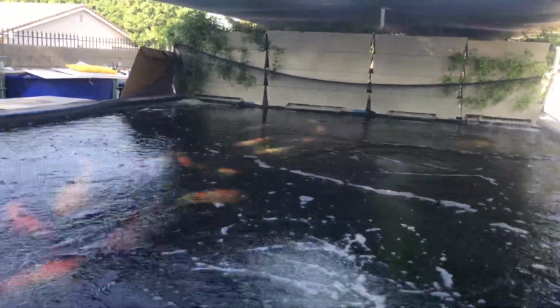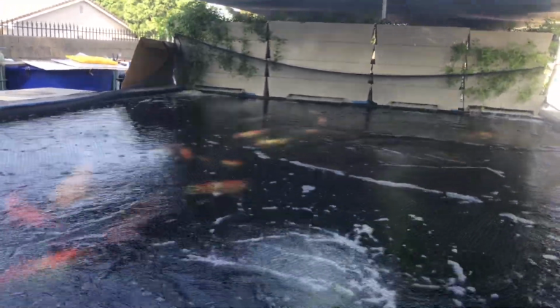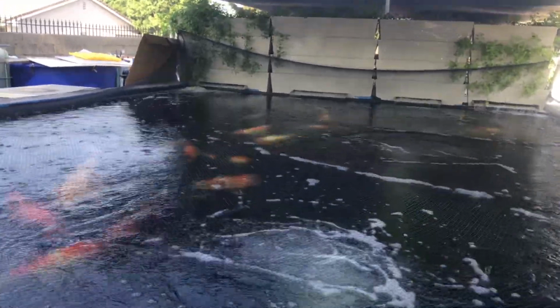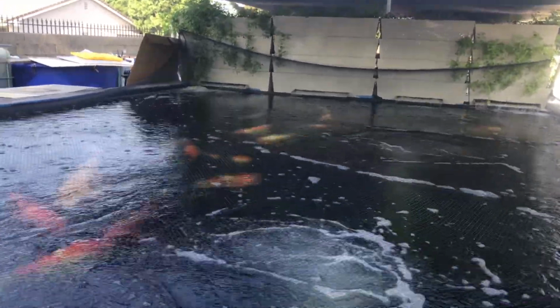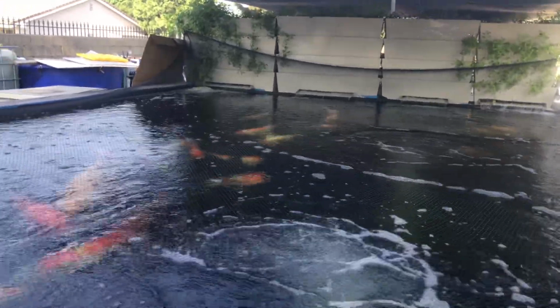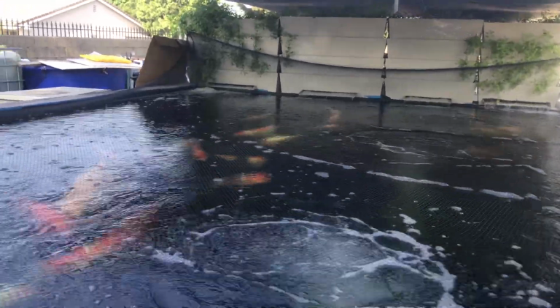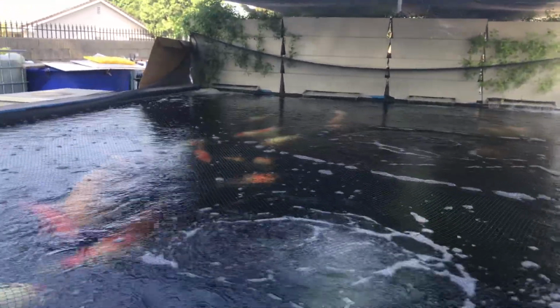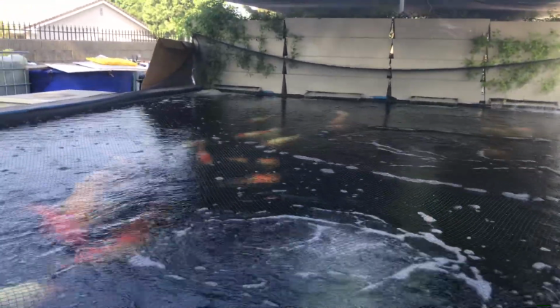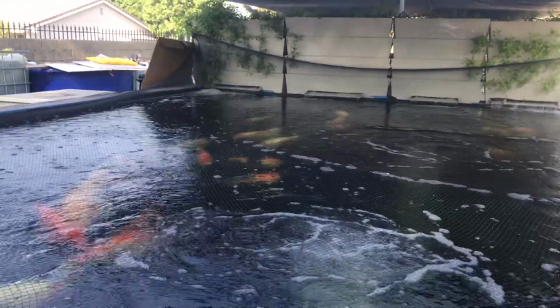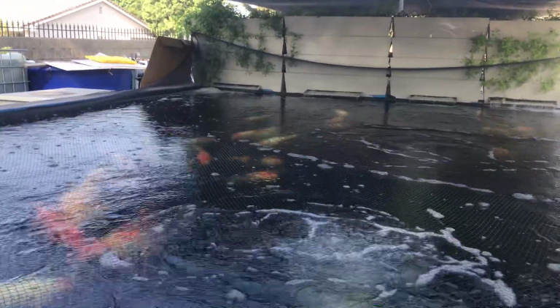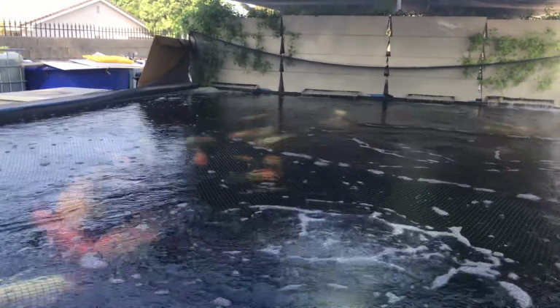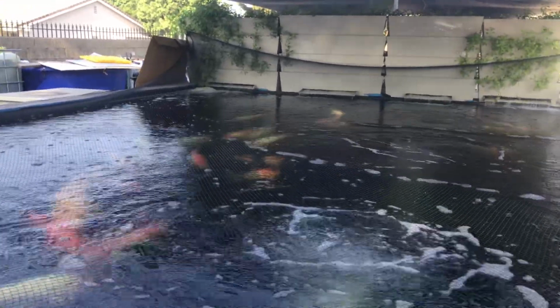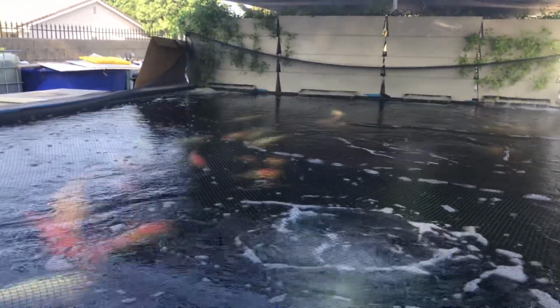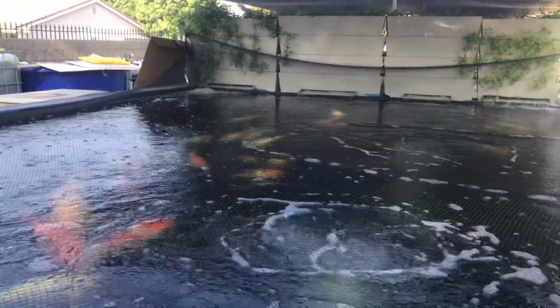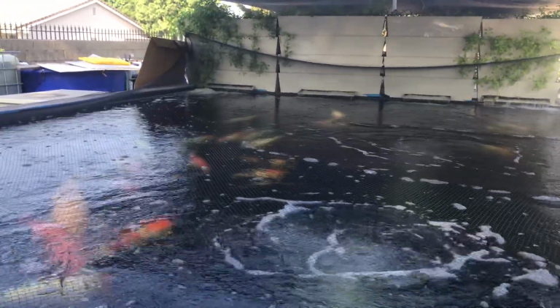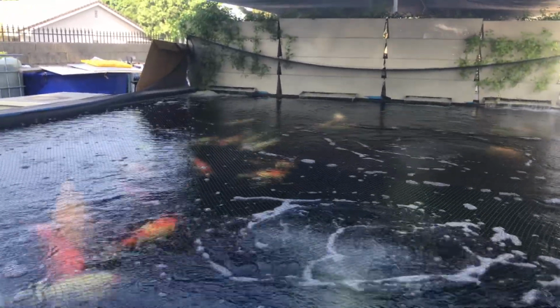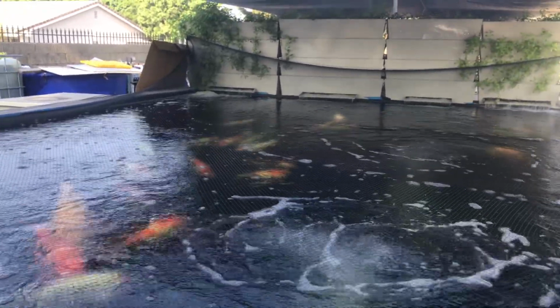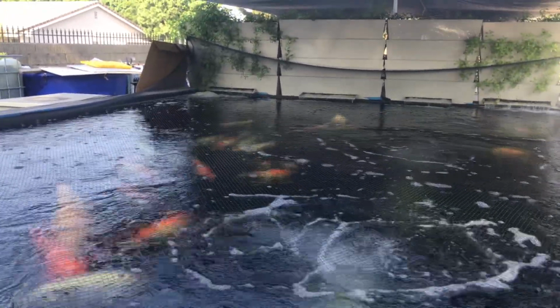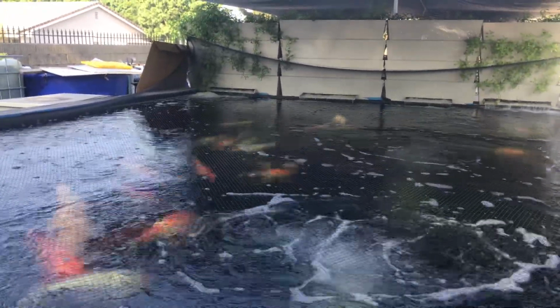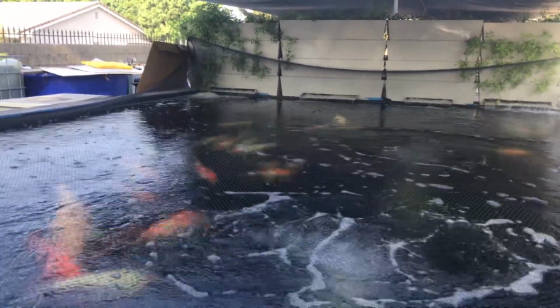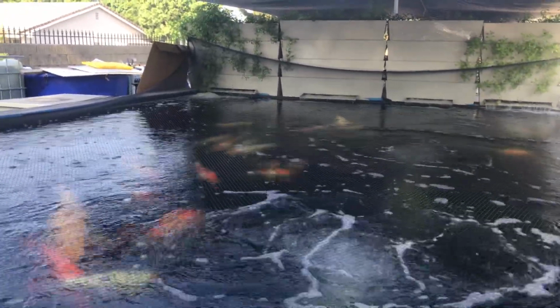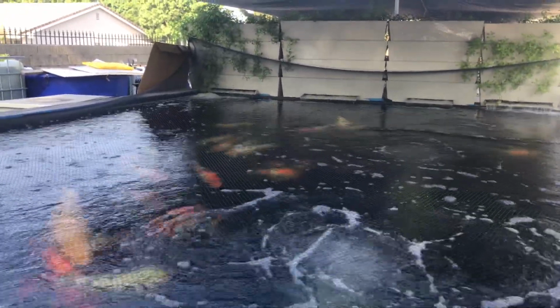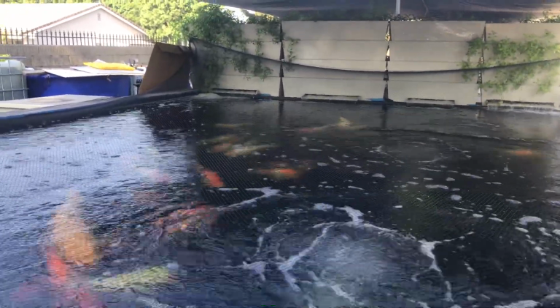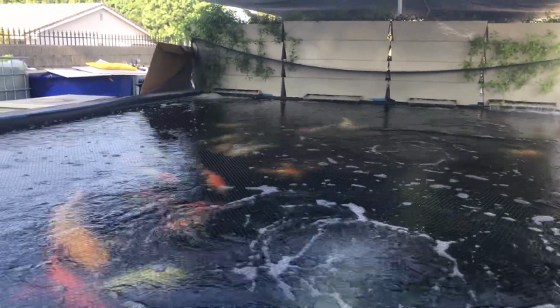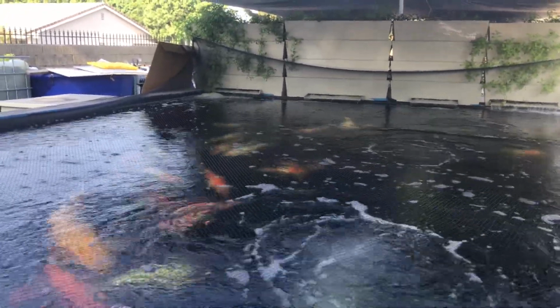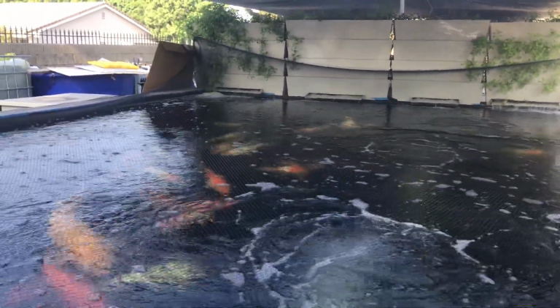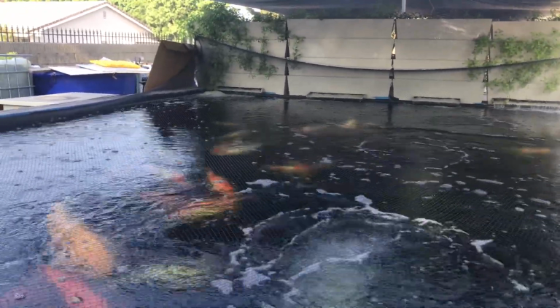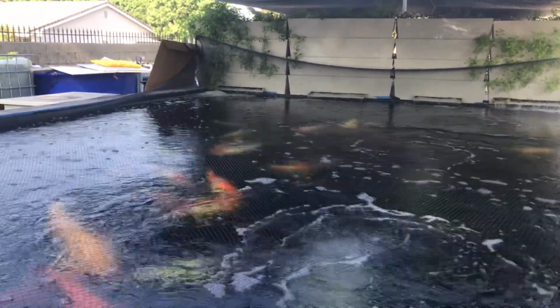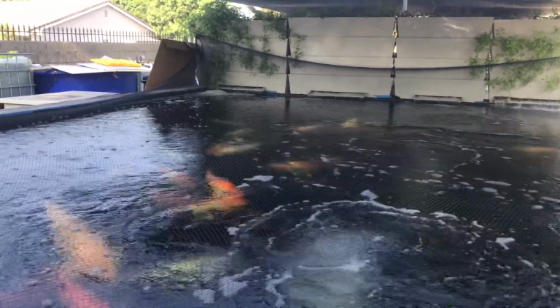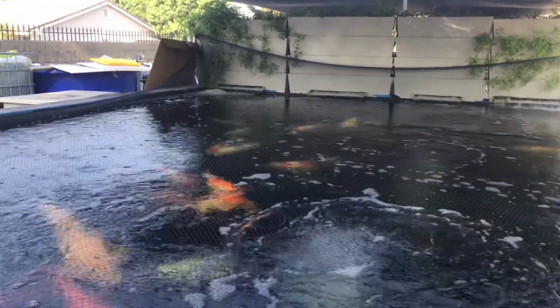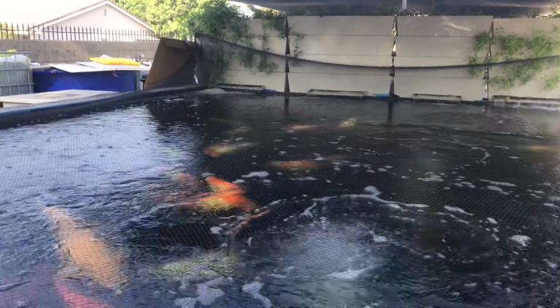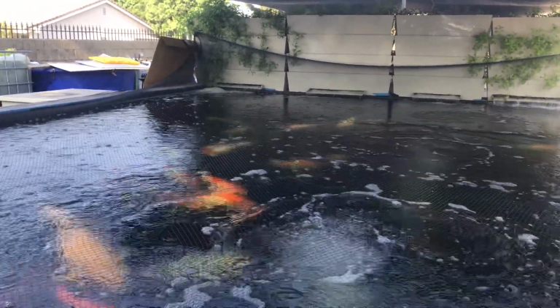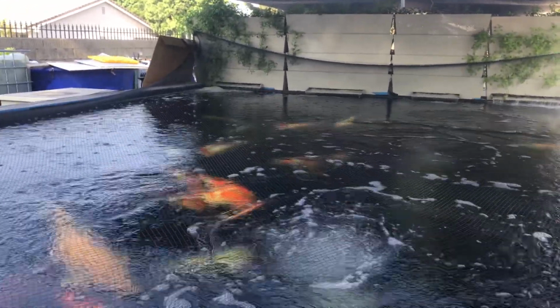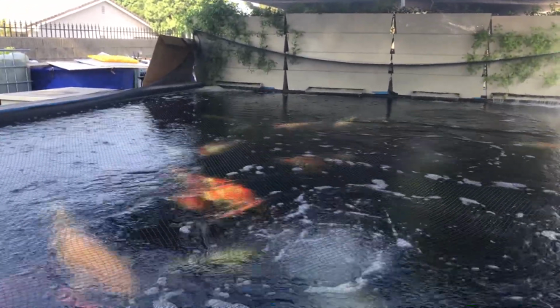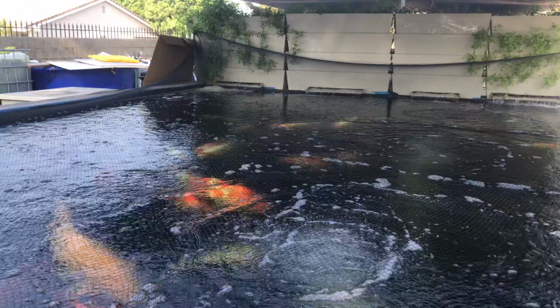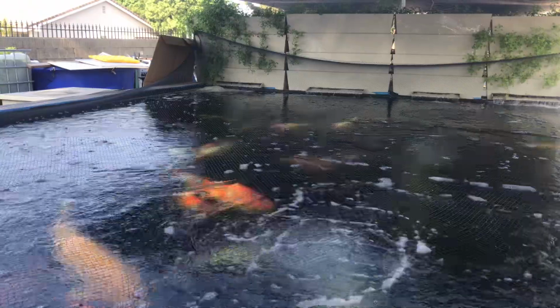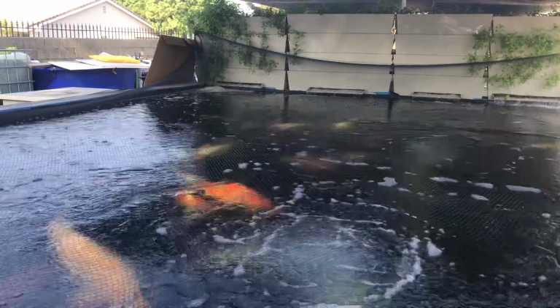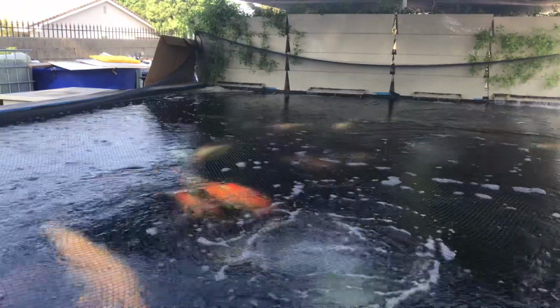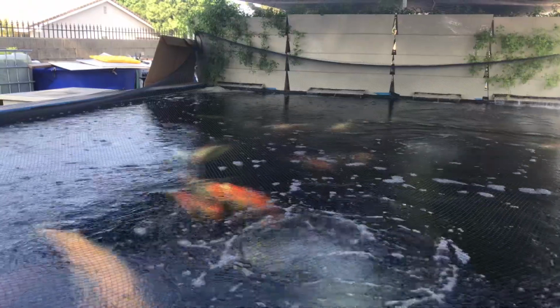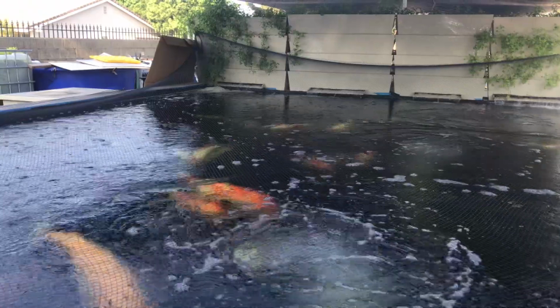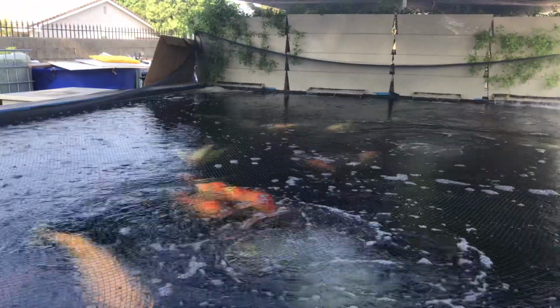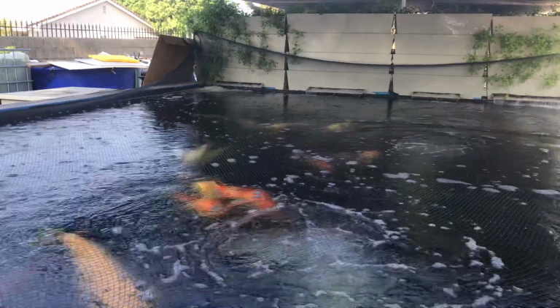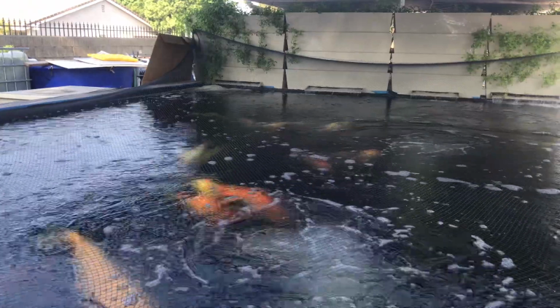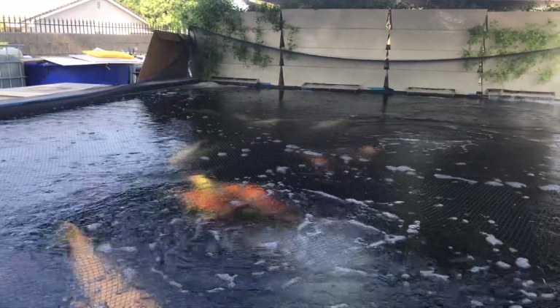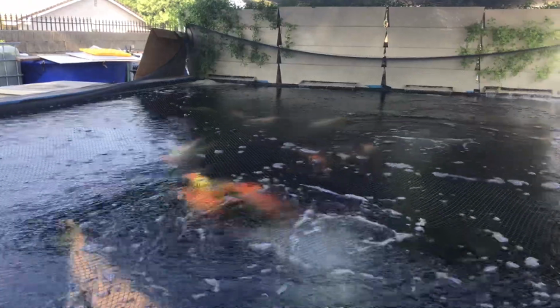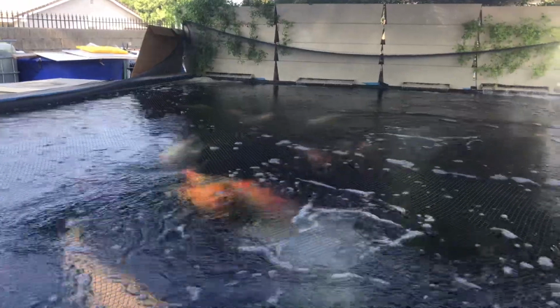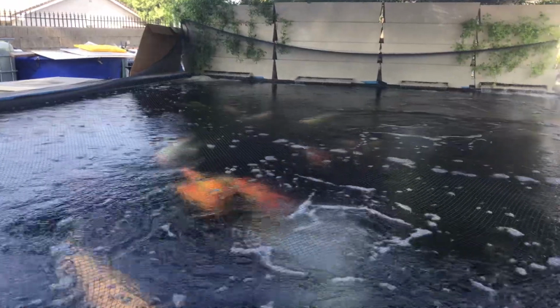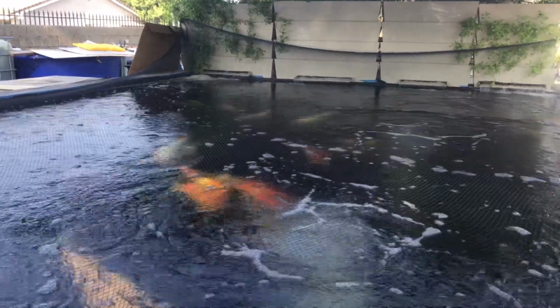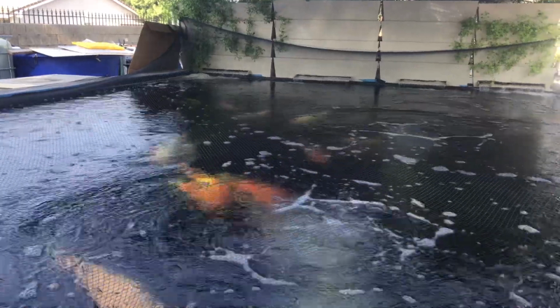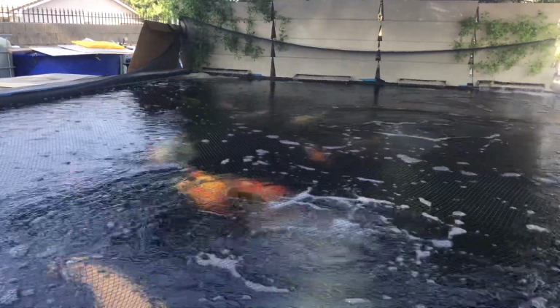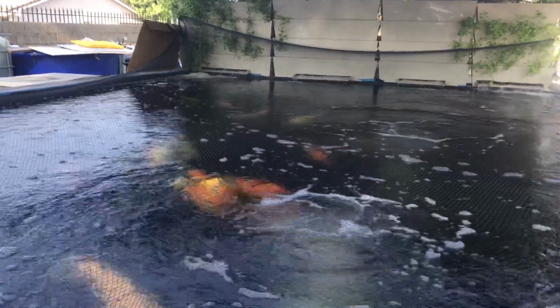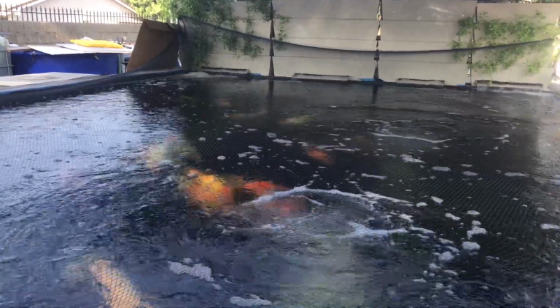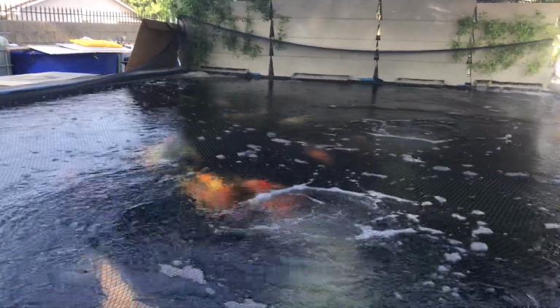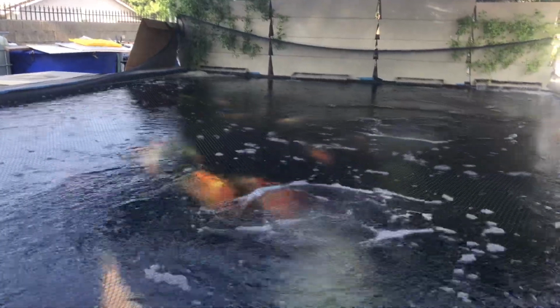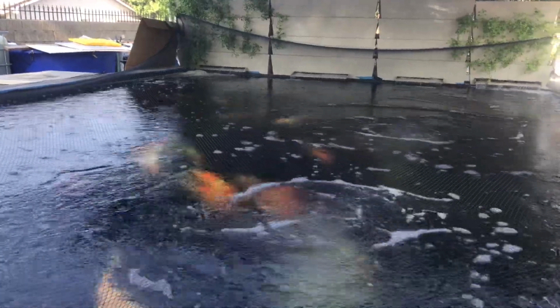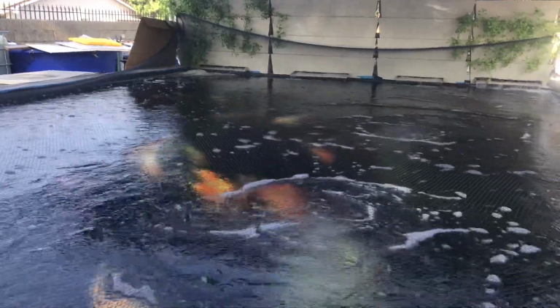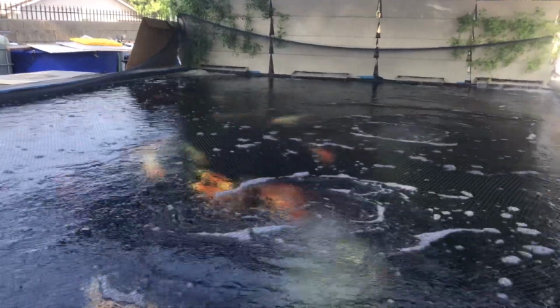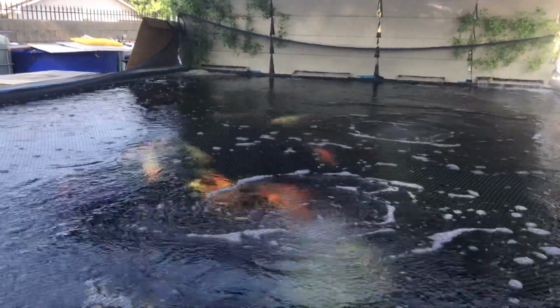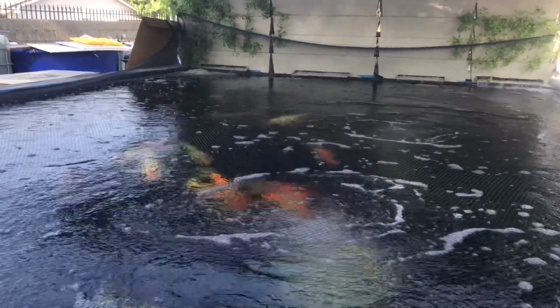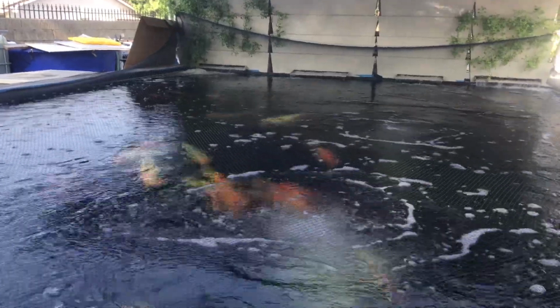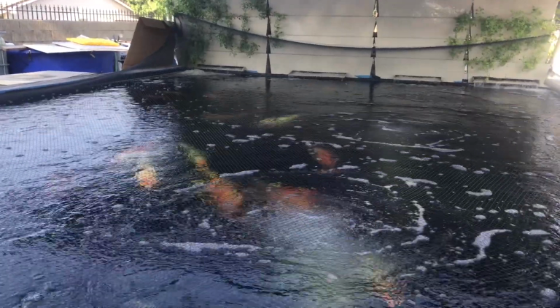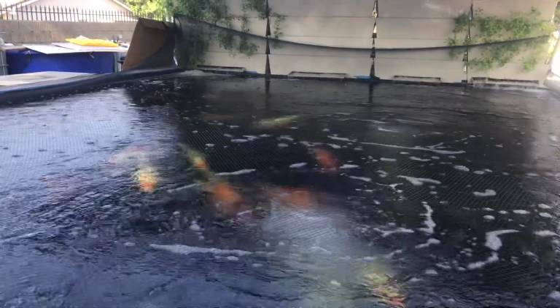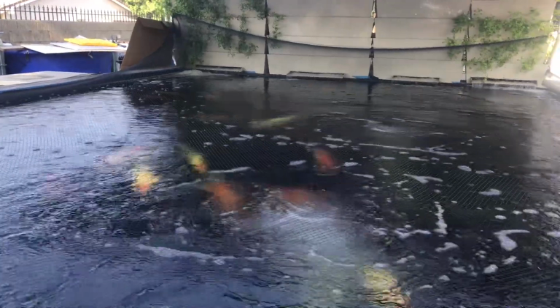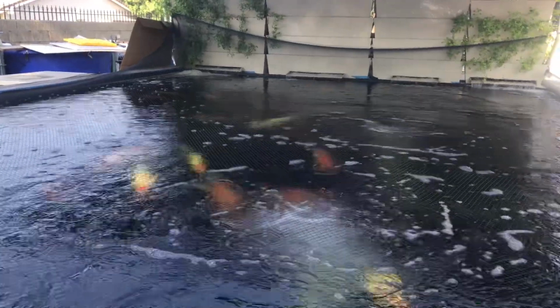Thank you for watching. We're going to do another video here on the smaller koi pumps.